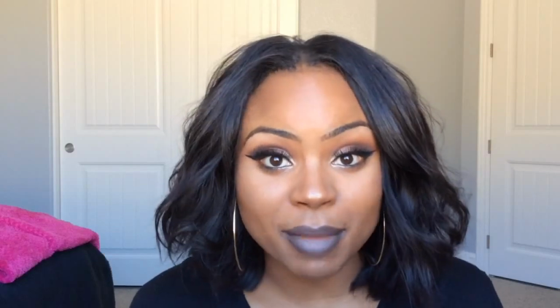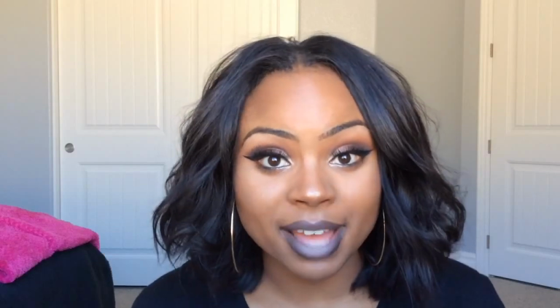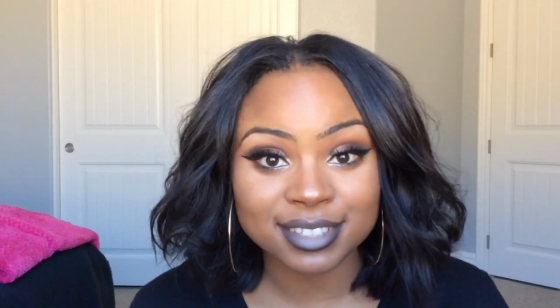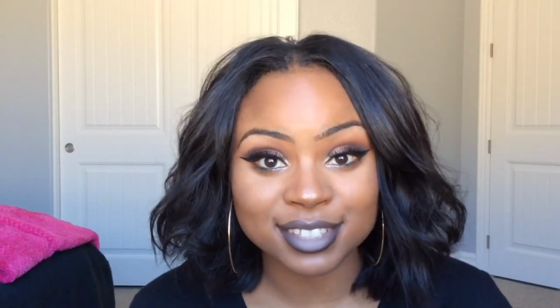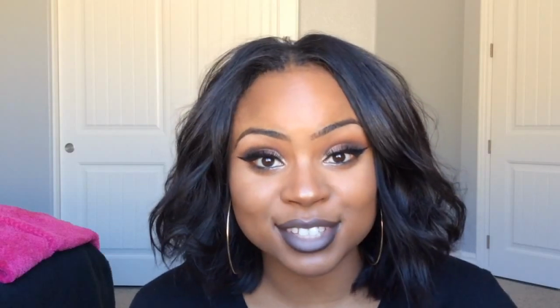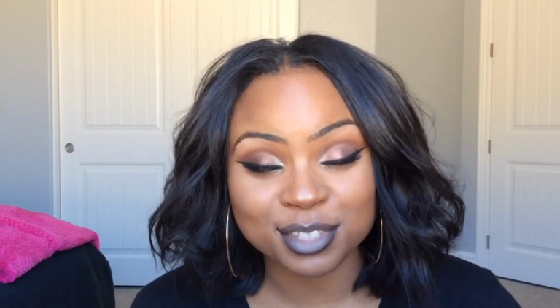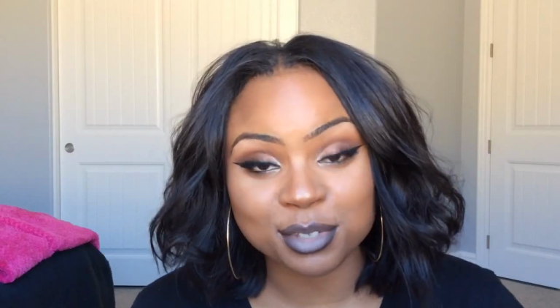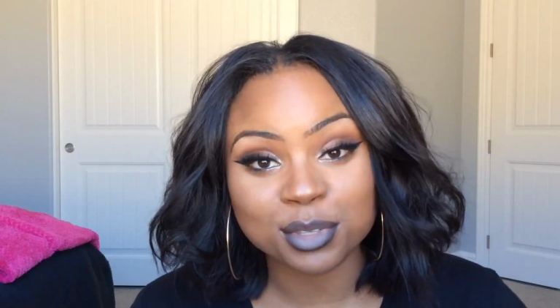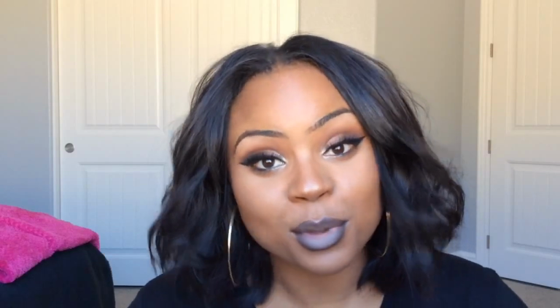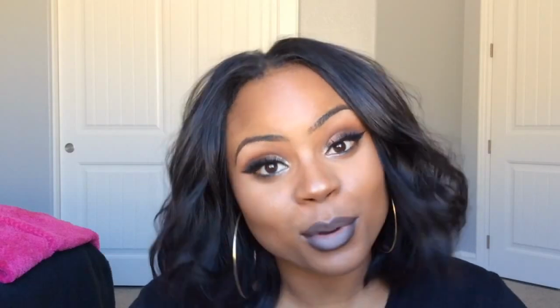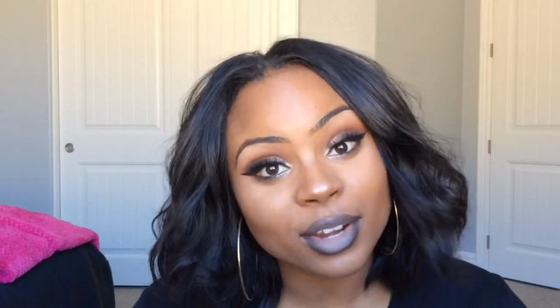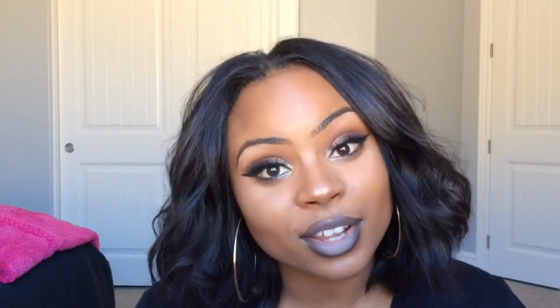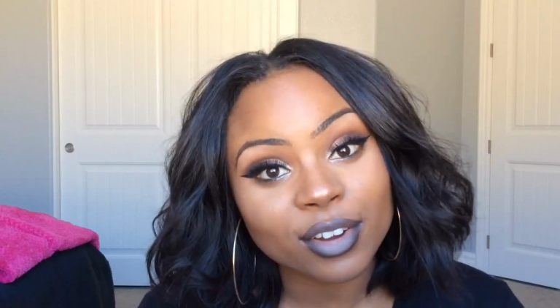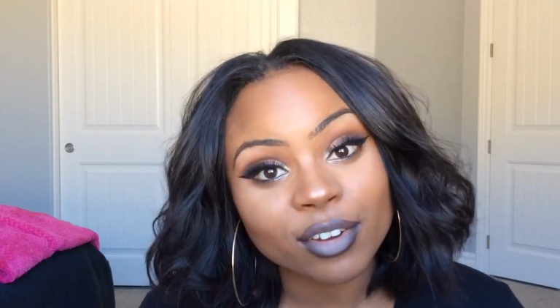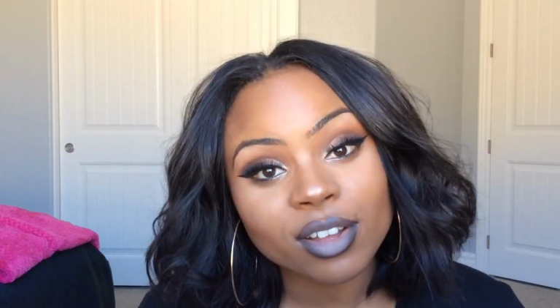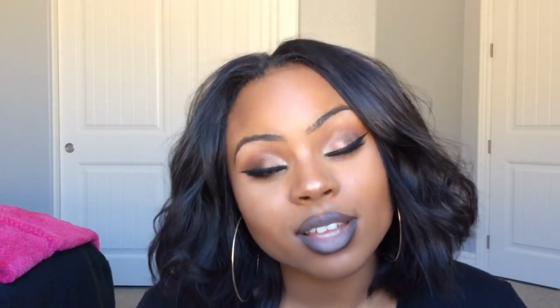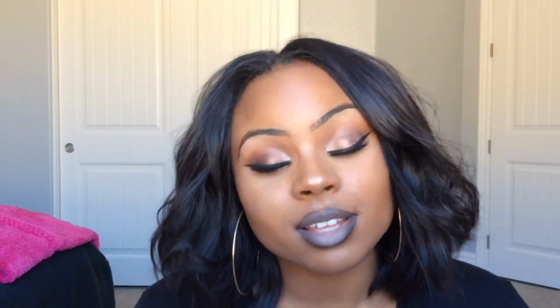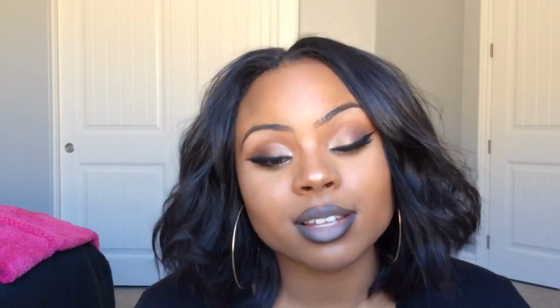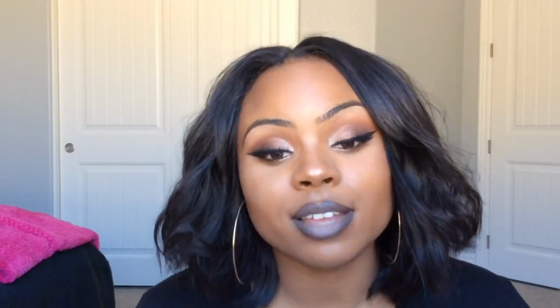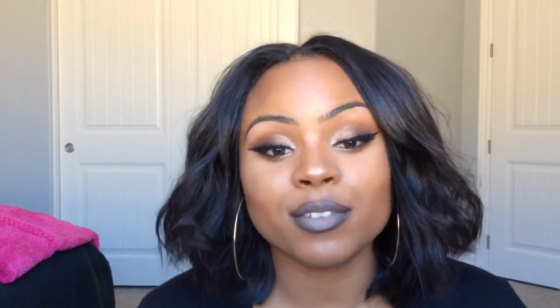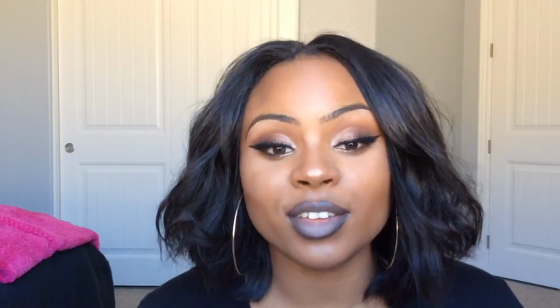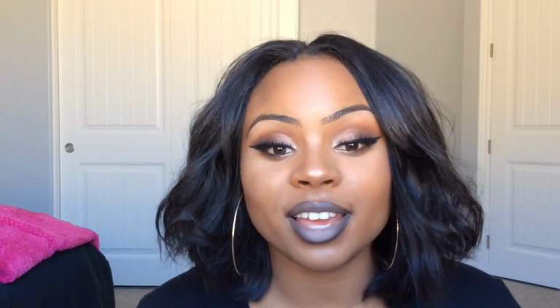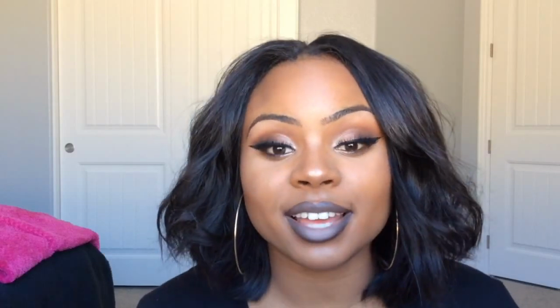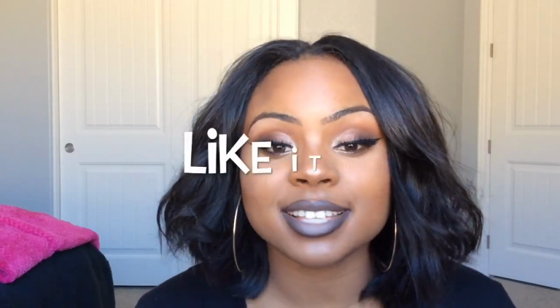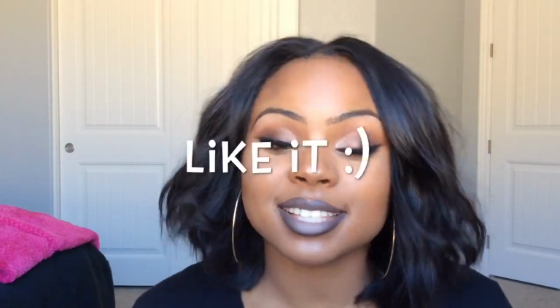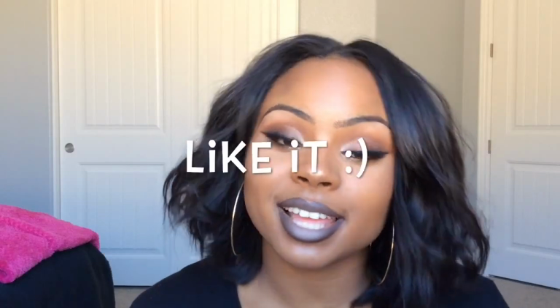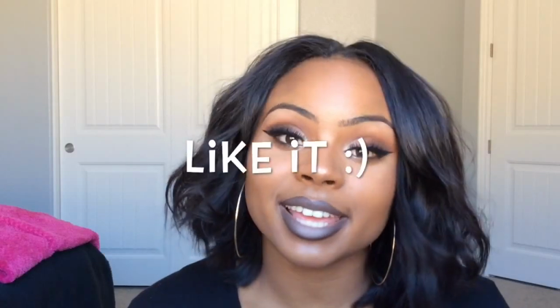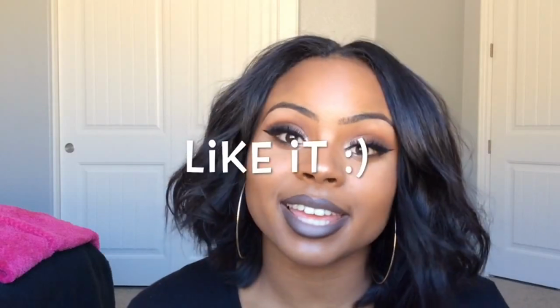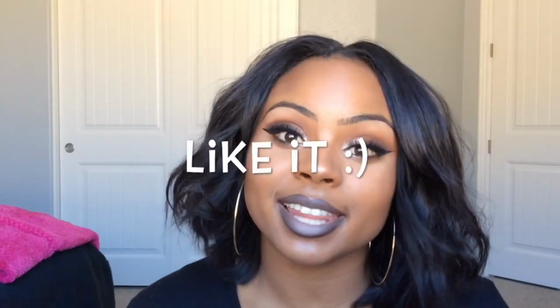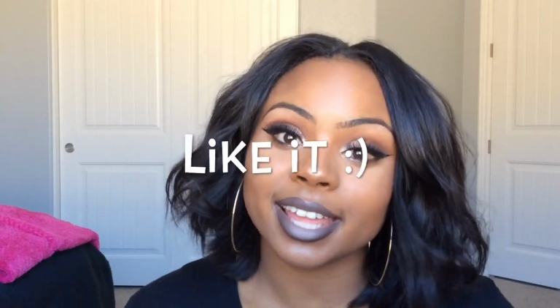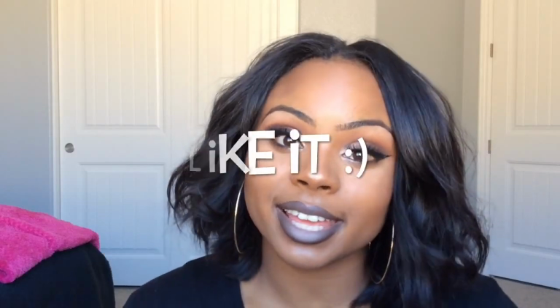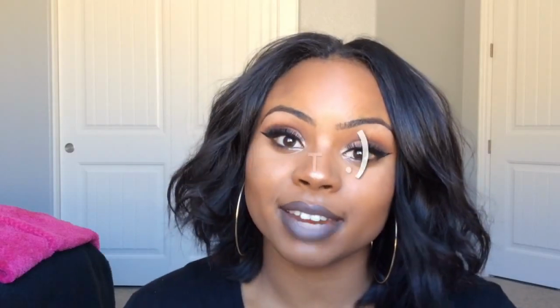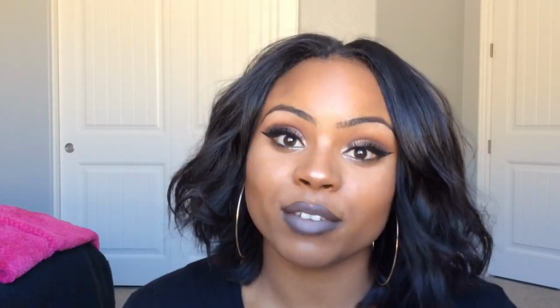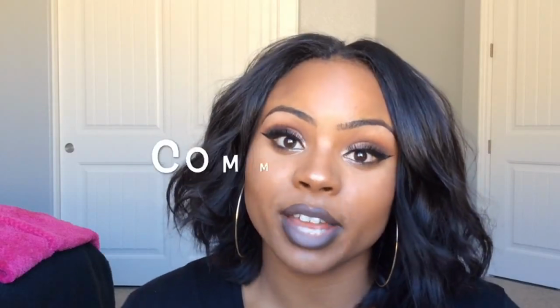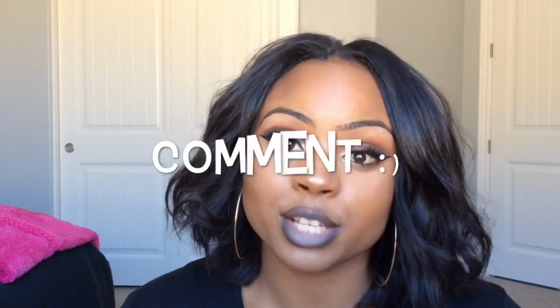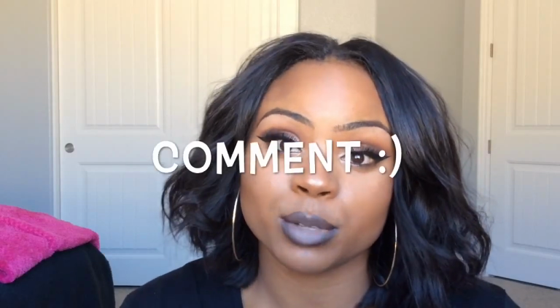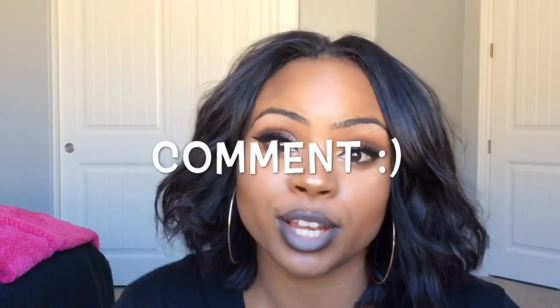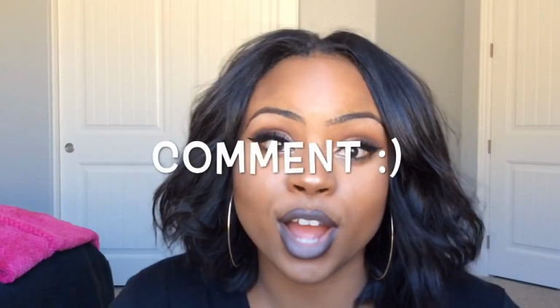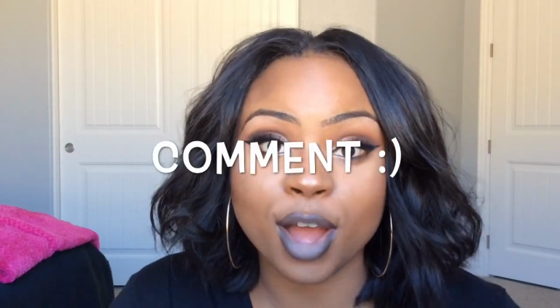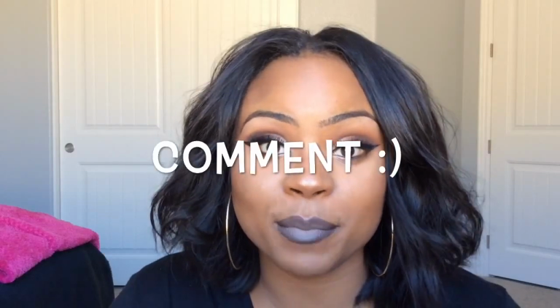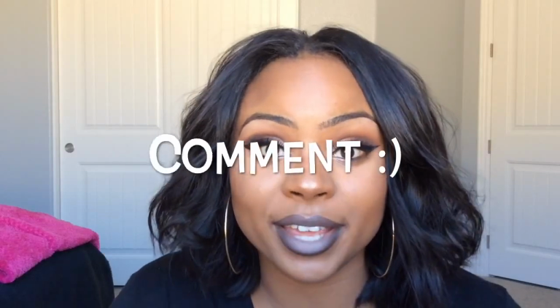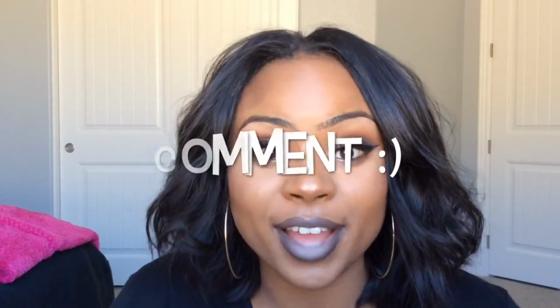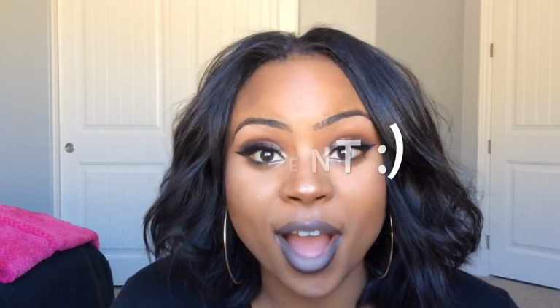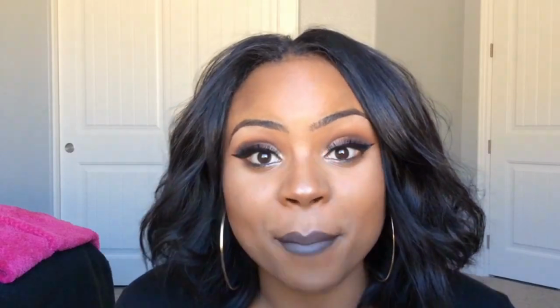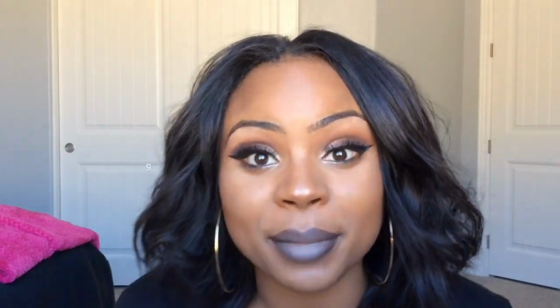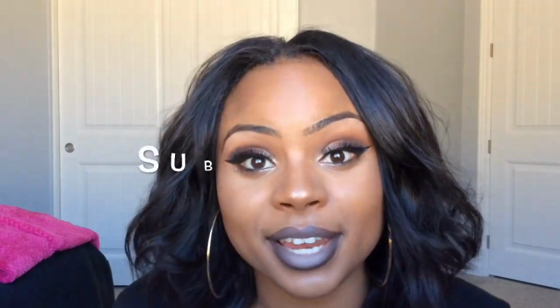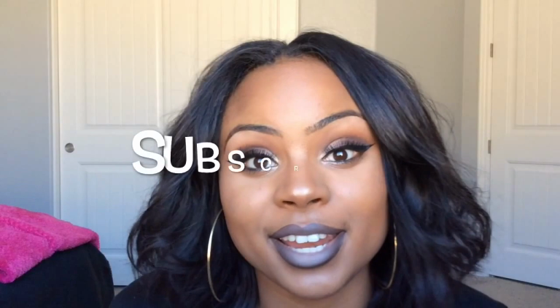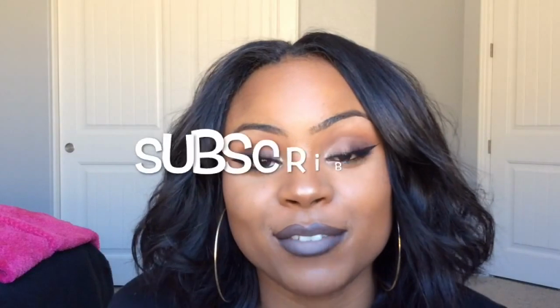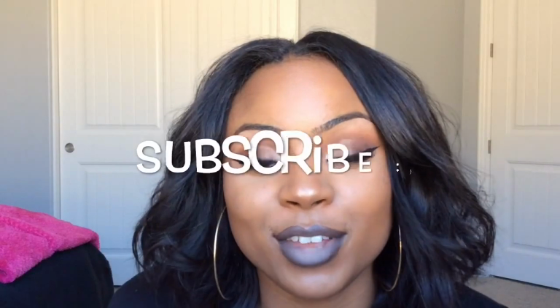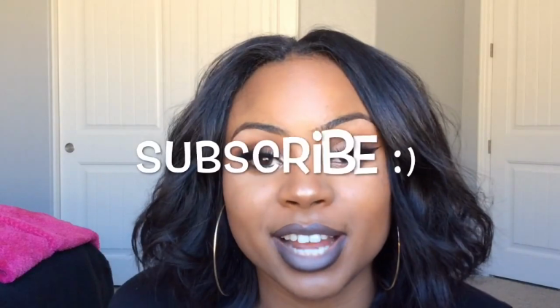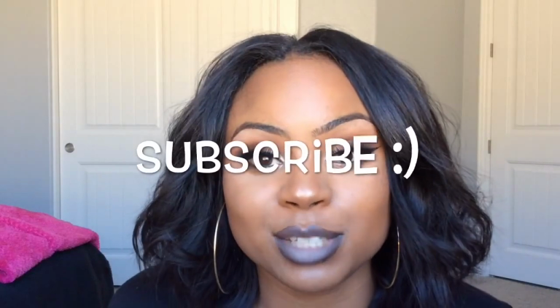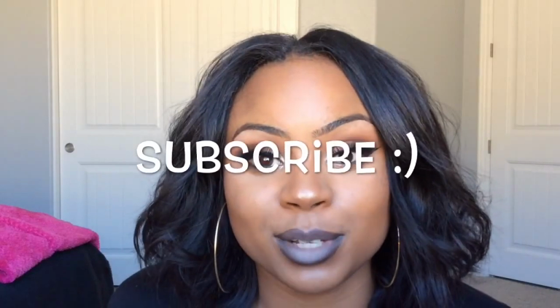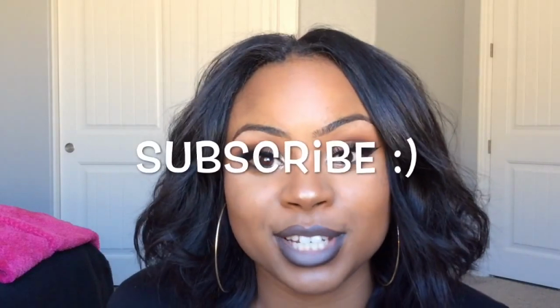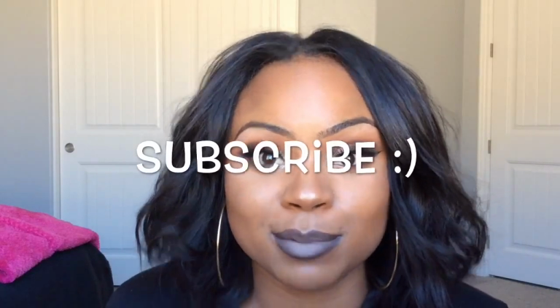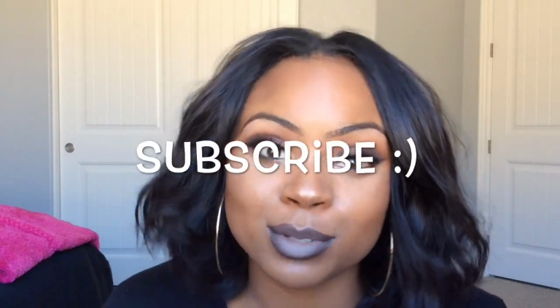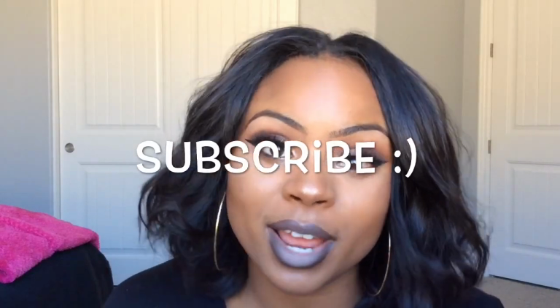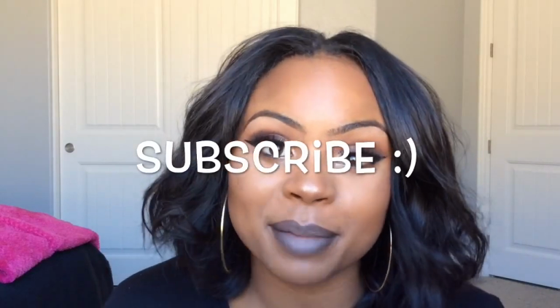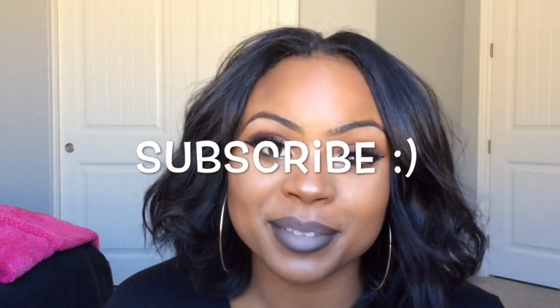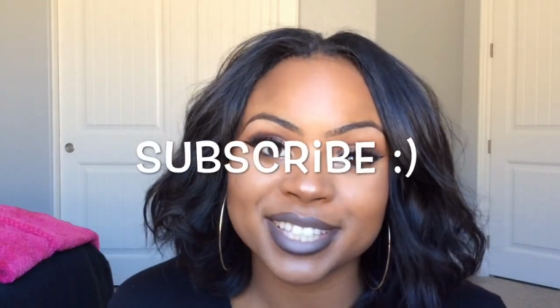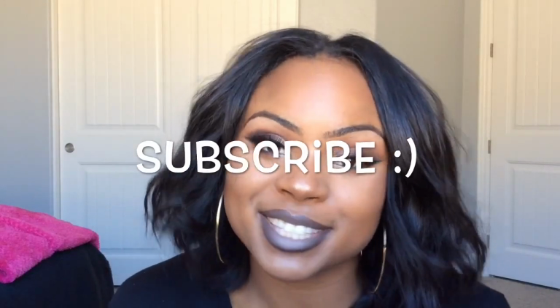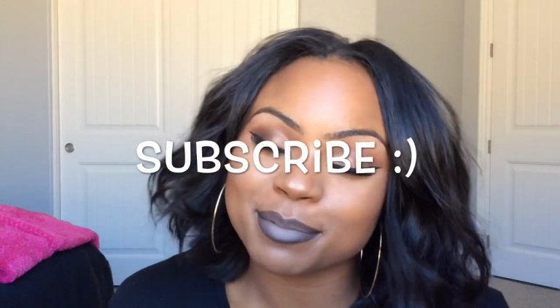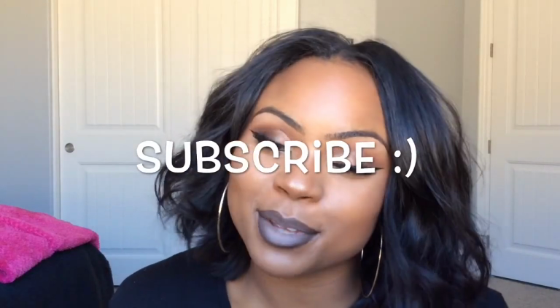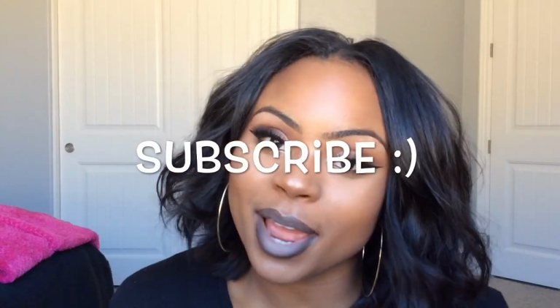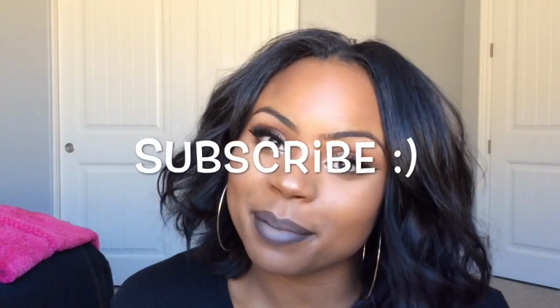Anyway, back to this tutorial — if you guys like it, leave a like. If you want to comment, comment. If you want to subscribe, then subscribe.